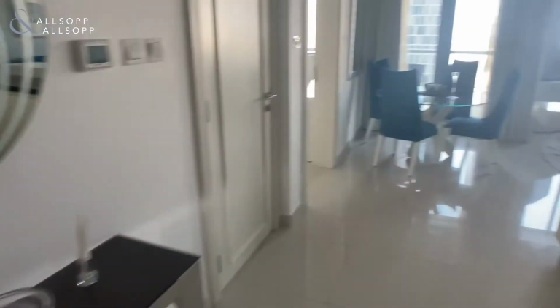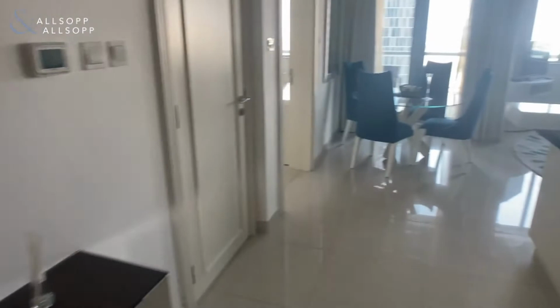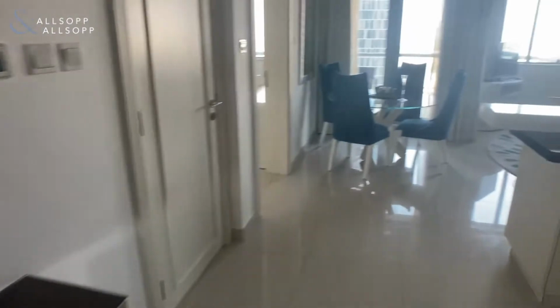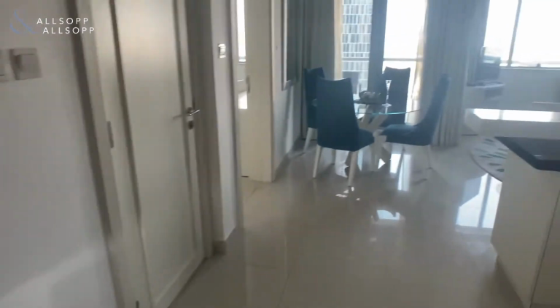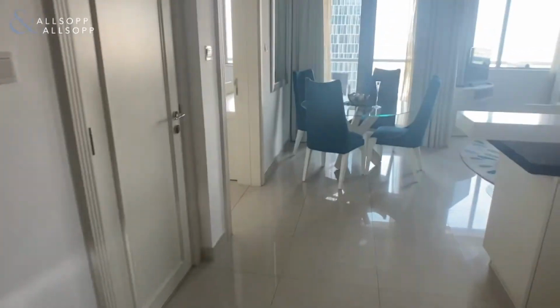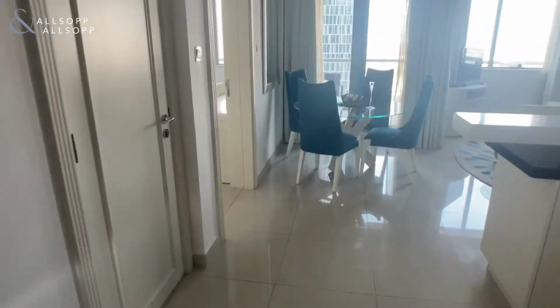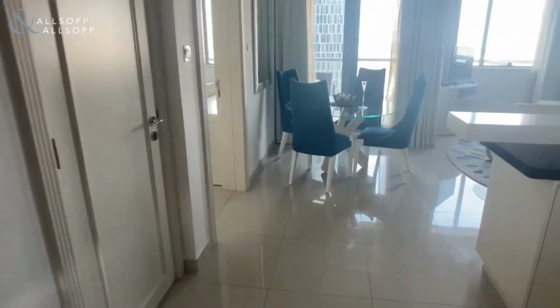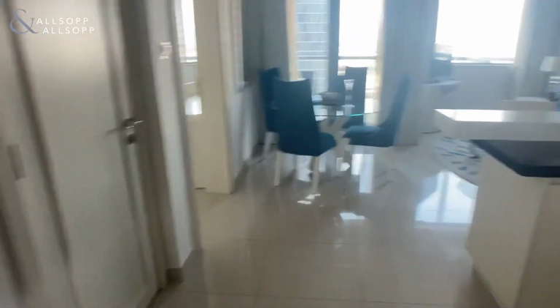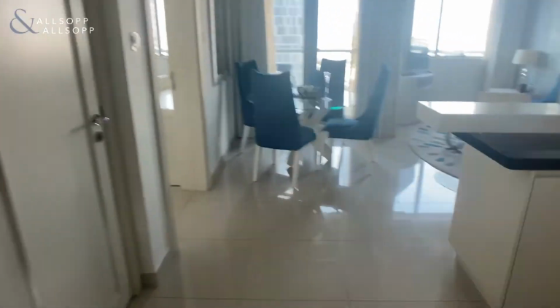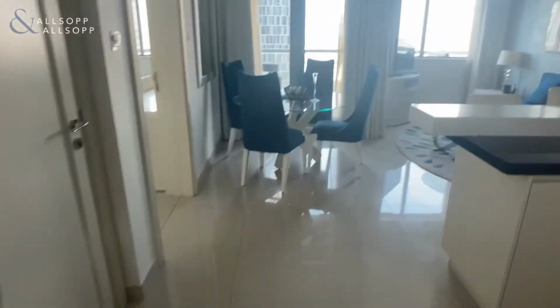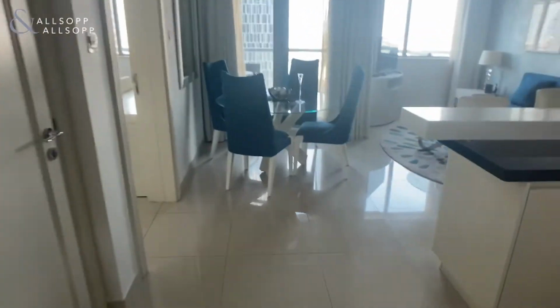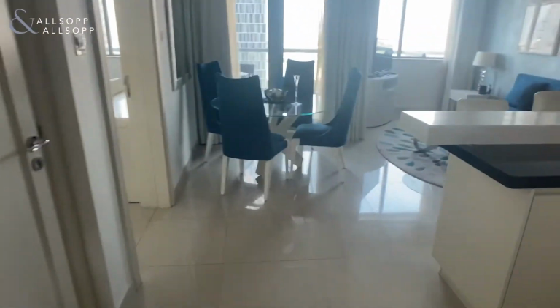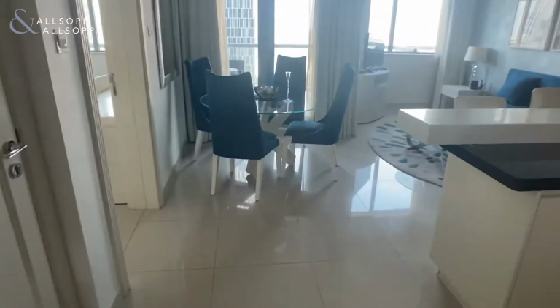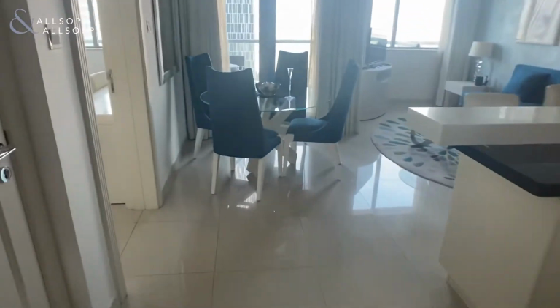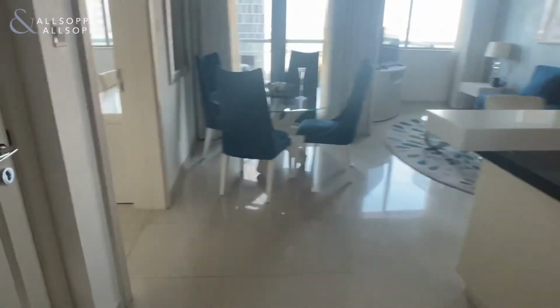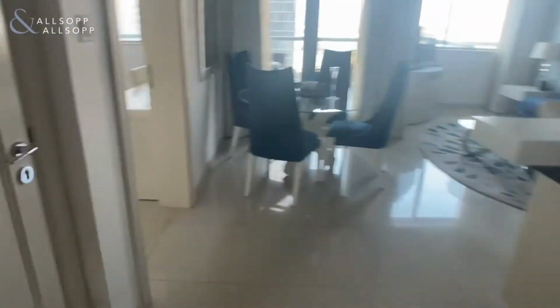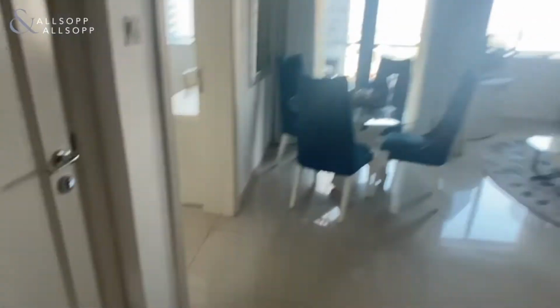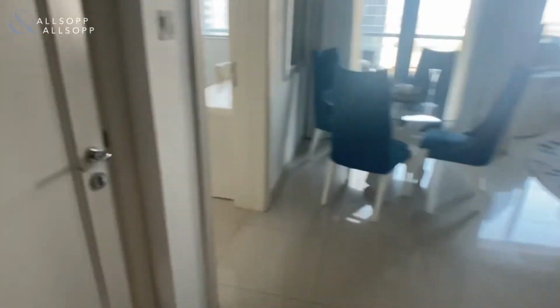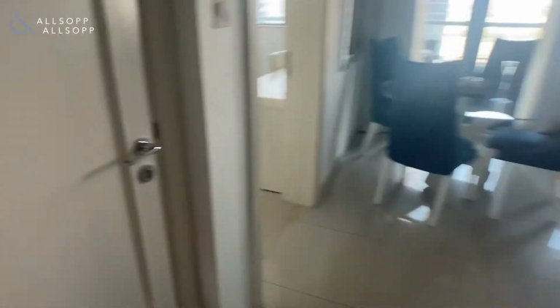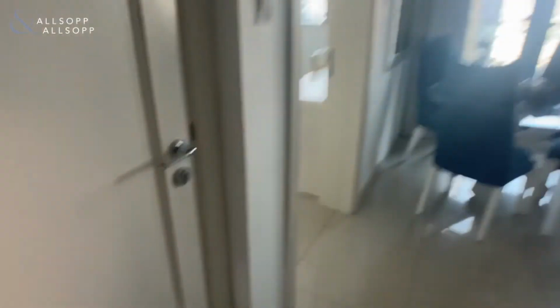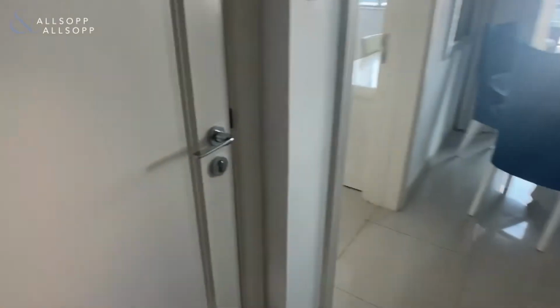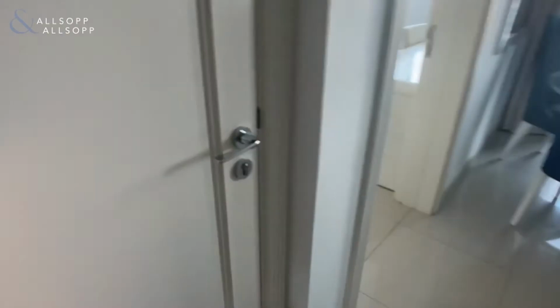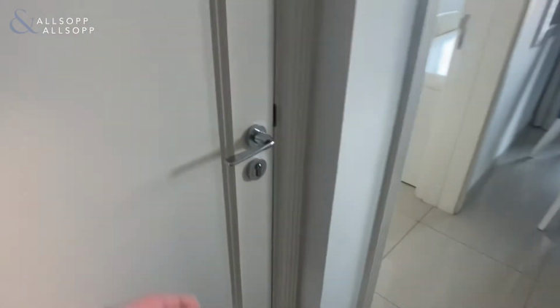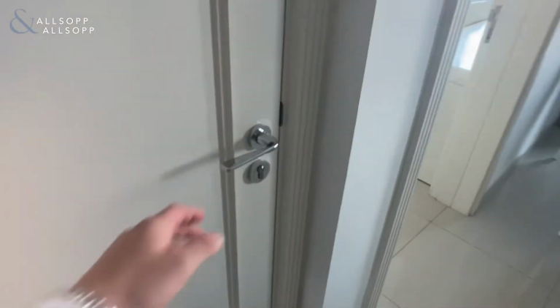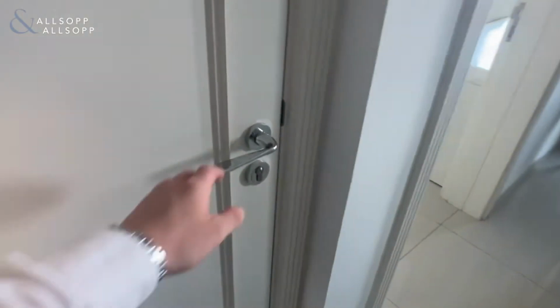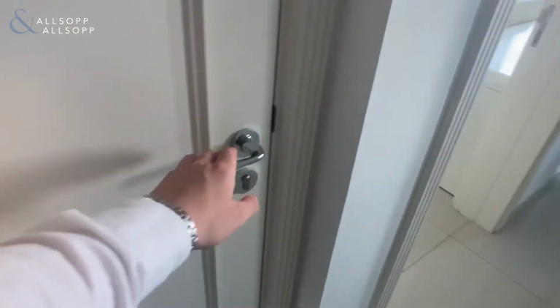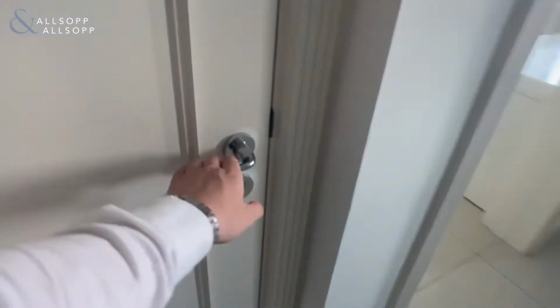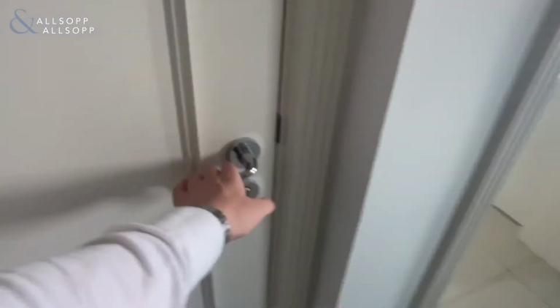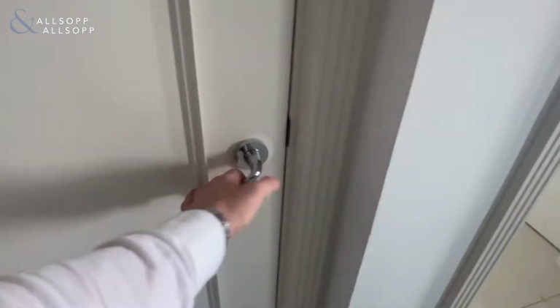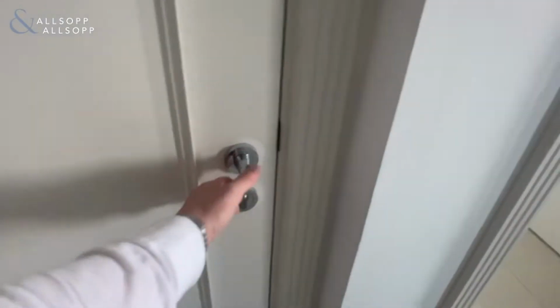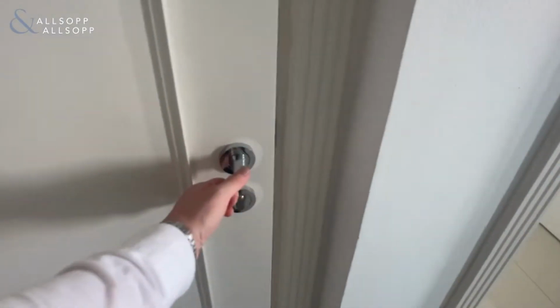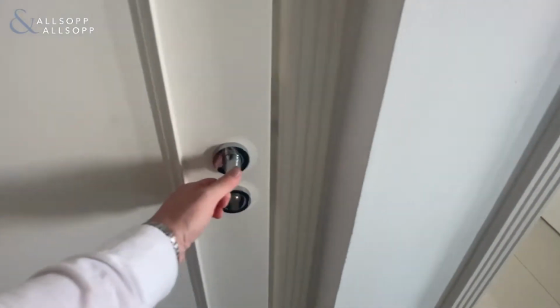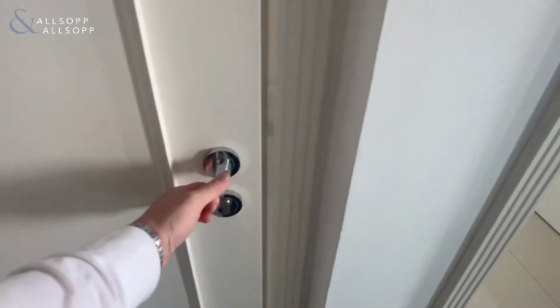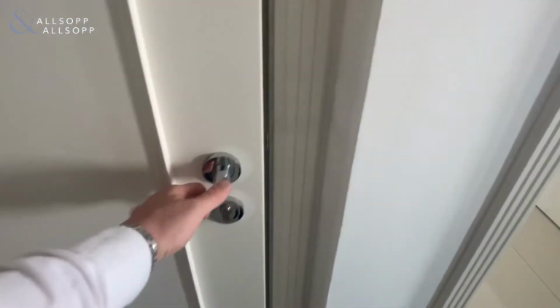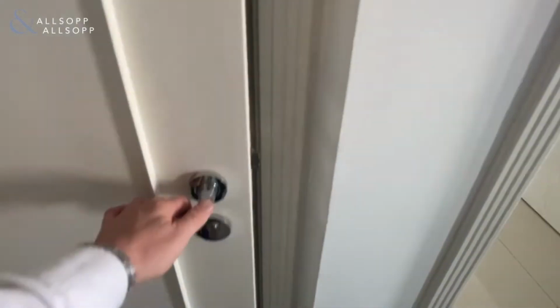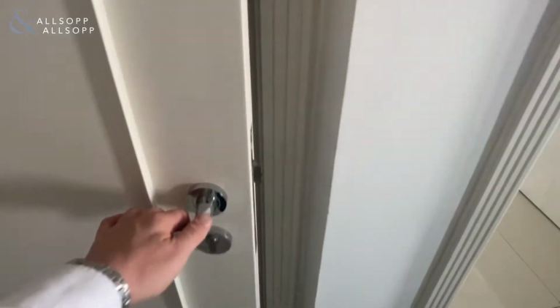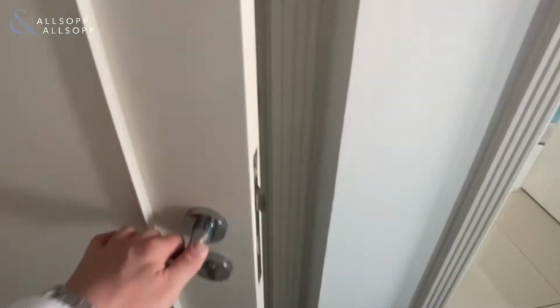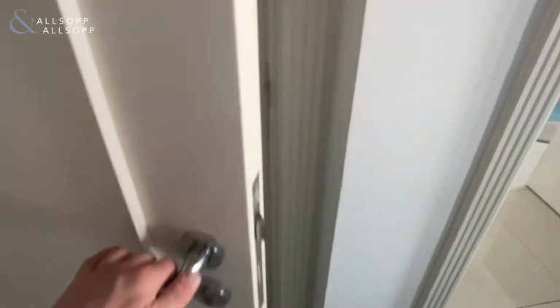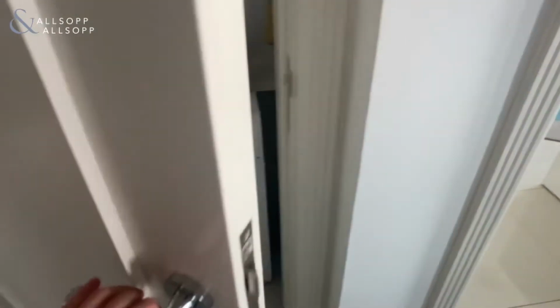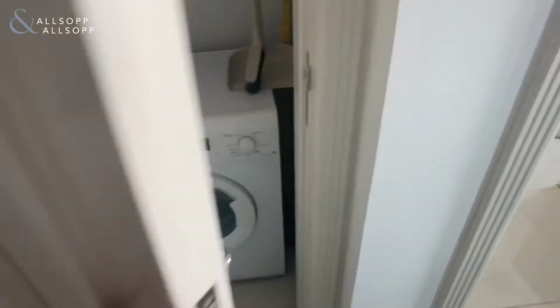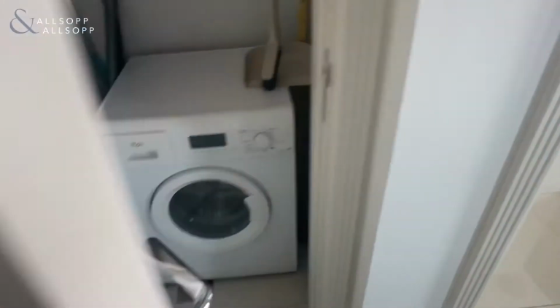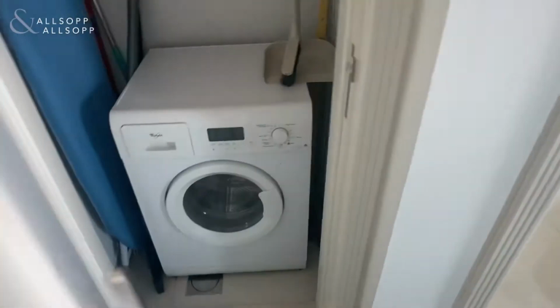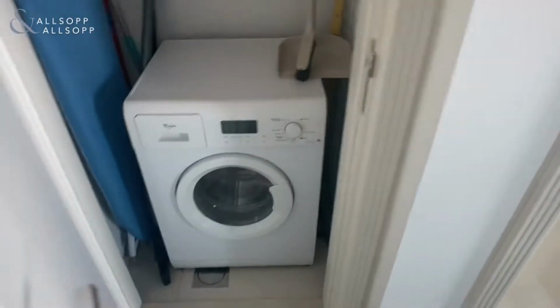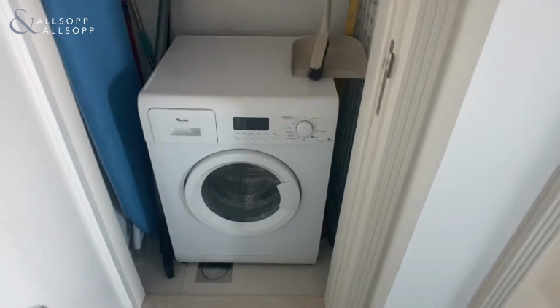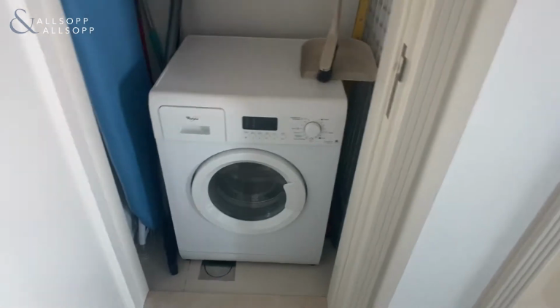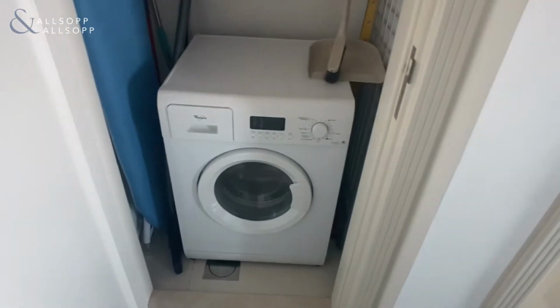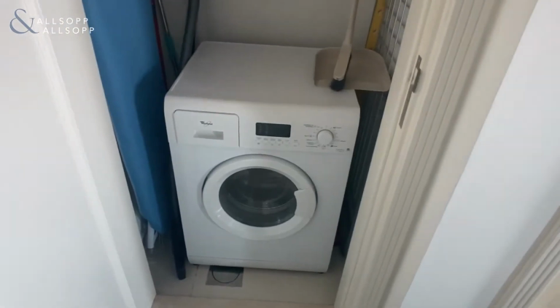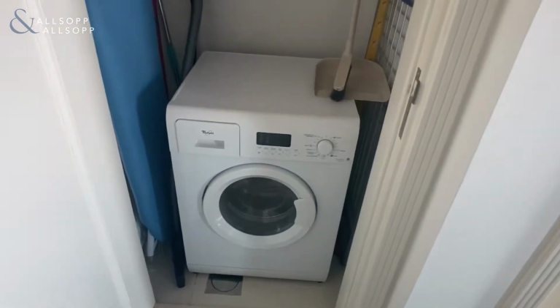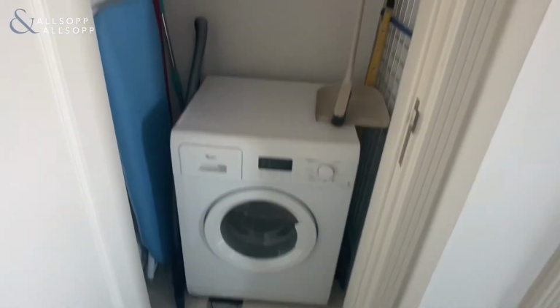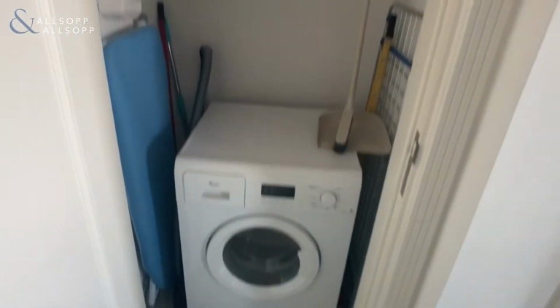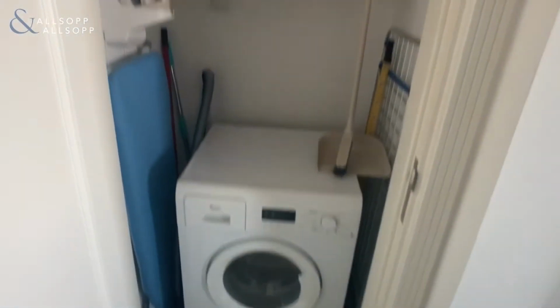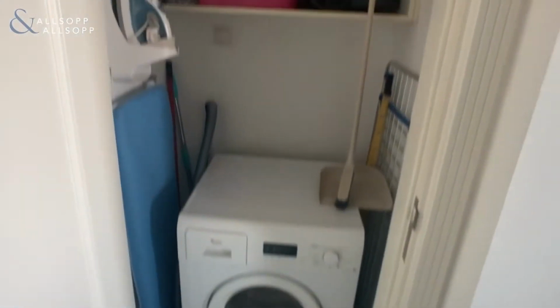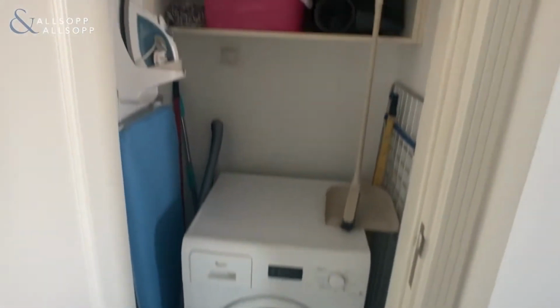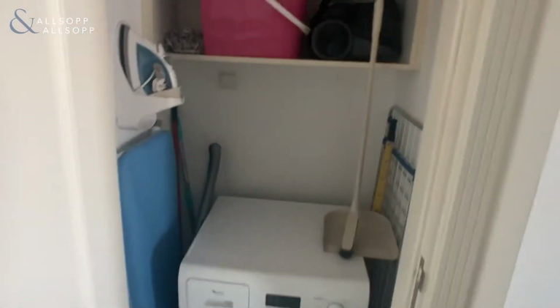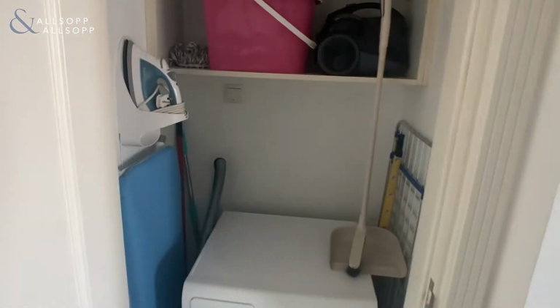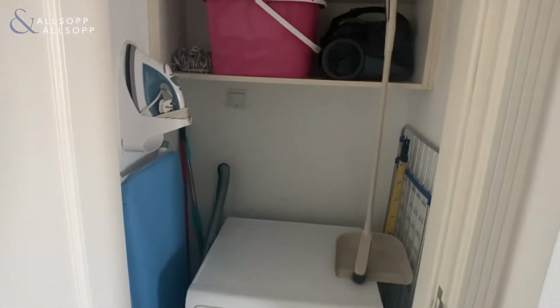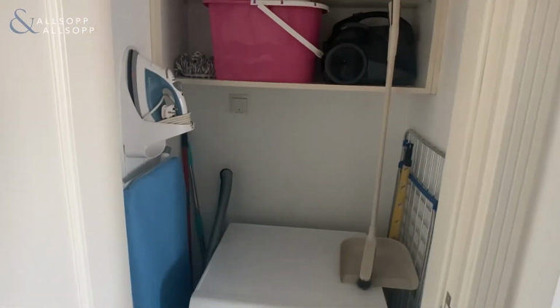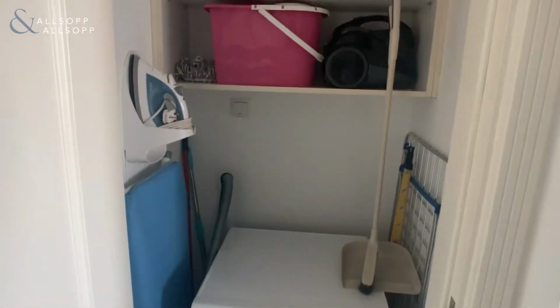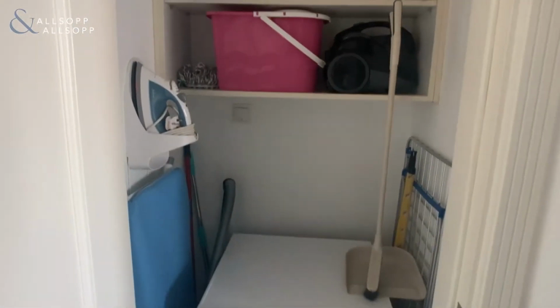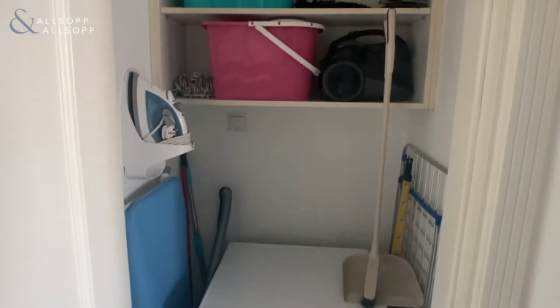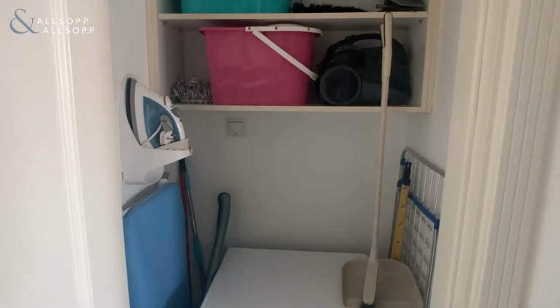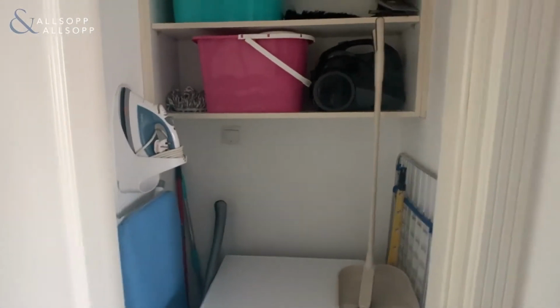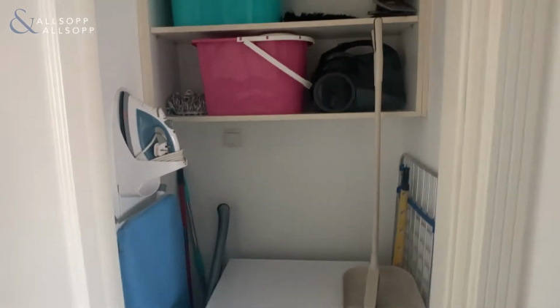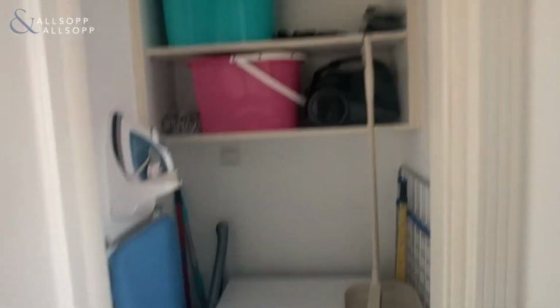Come through into the main living area. The next door on the left is your laundry room with your washing machine and space for any storage.